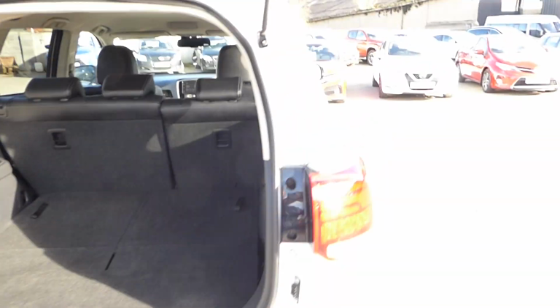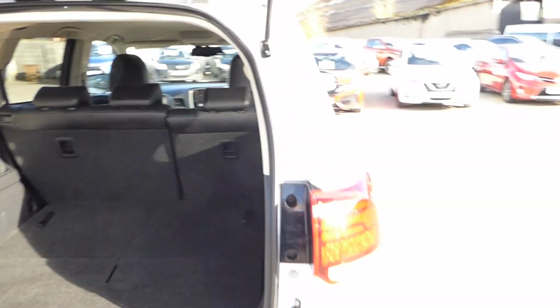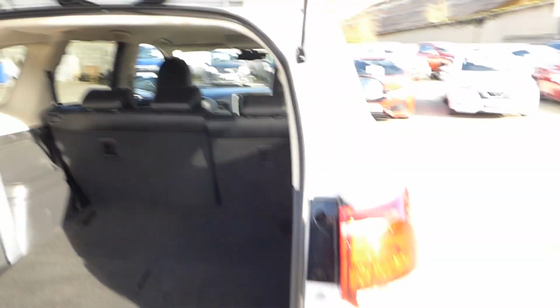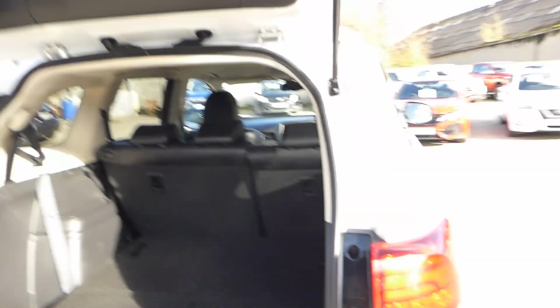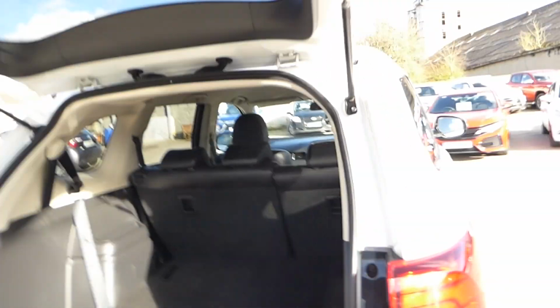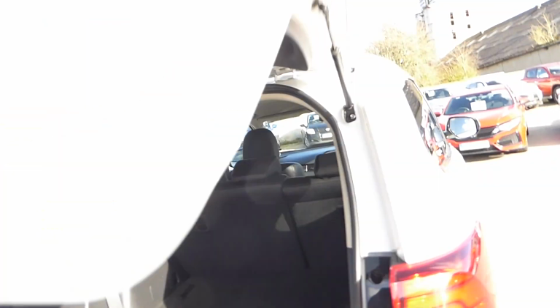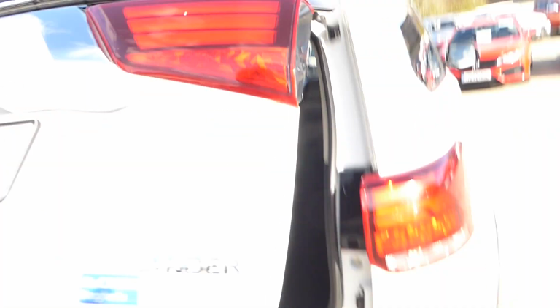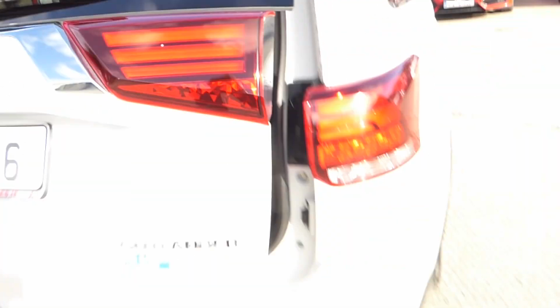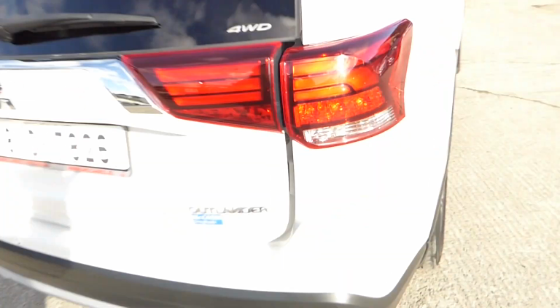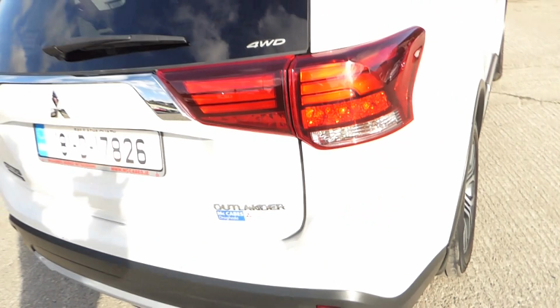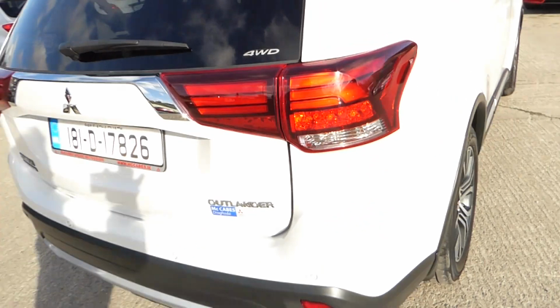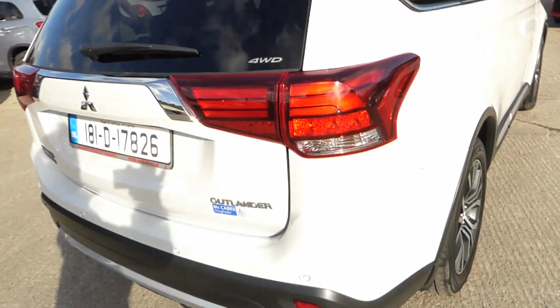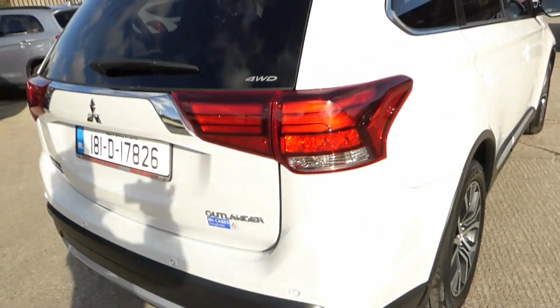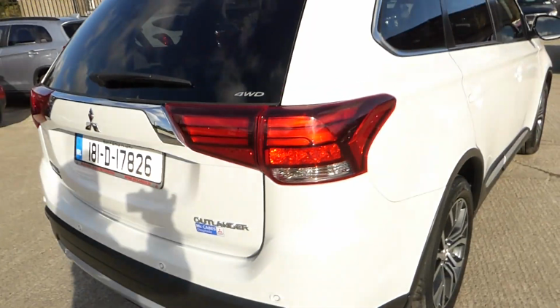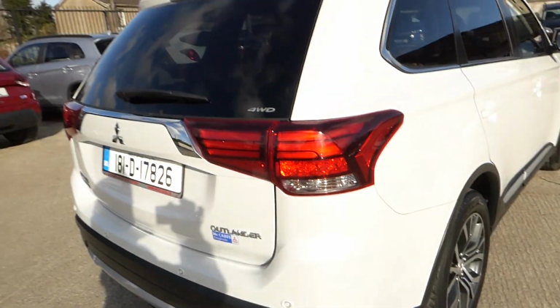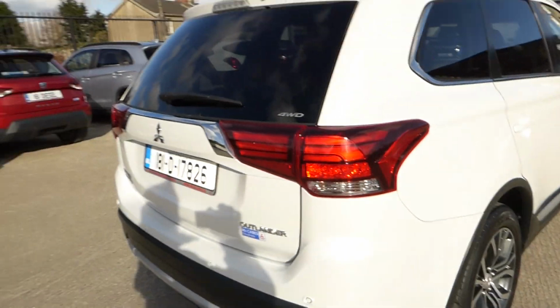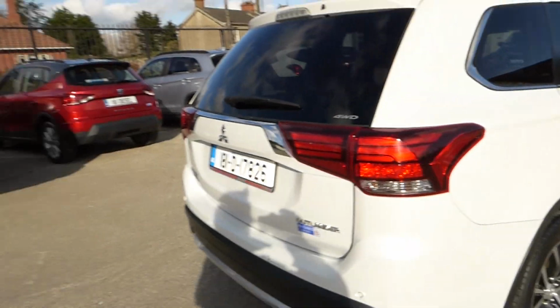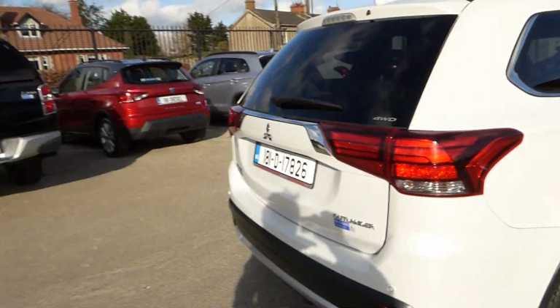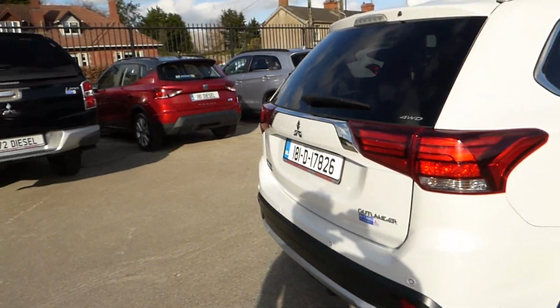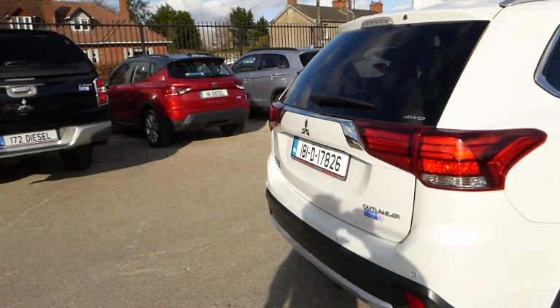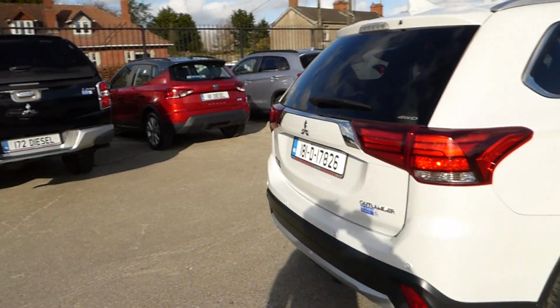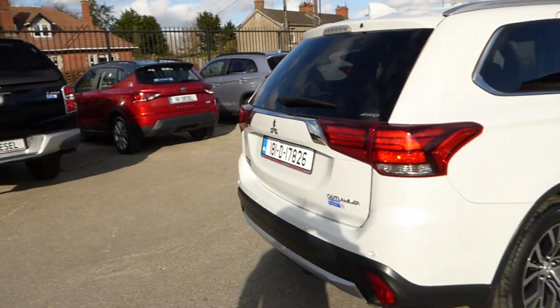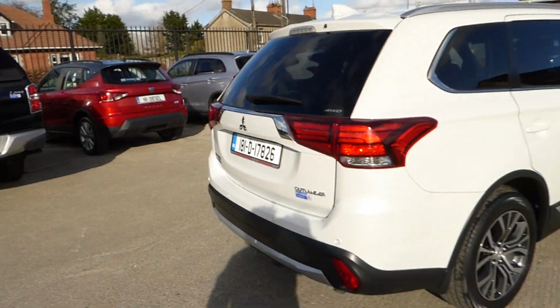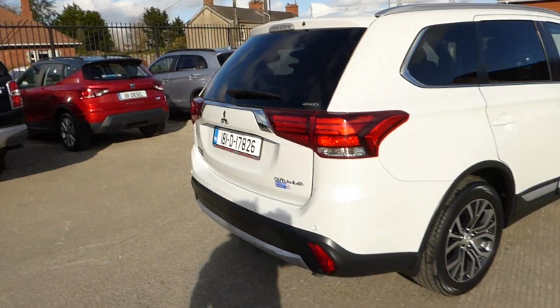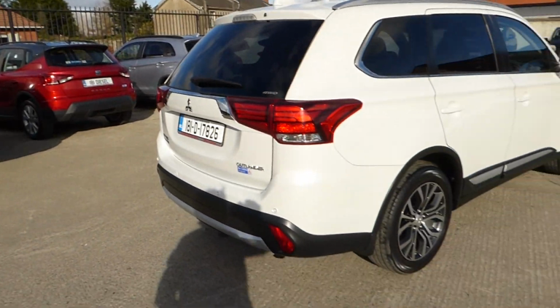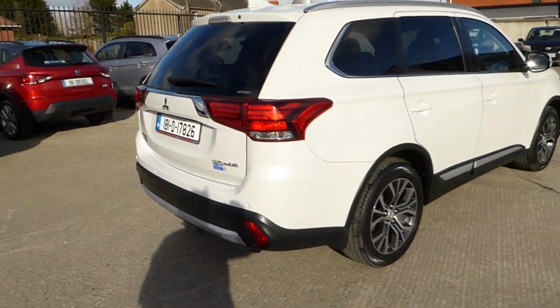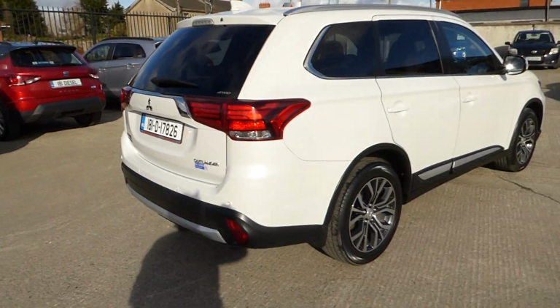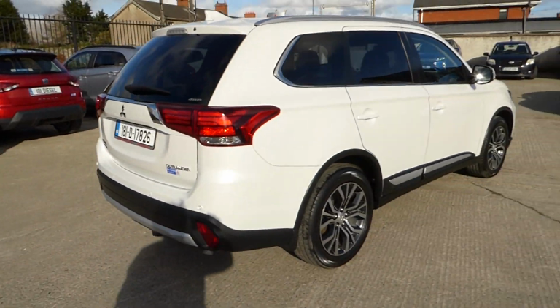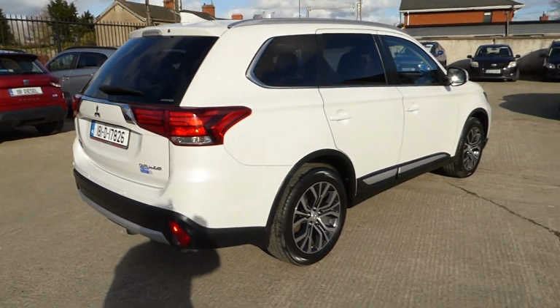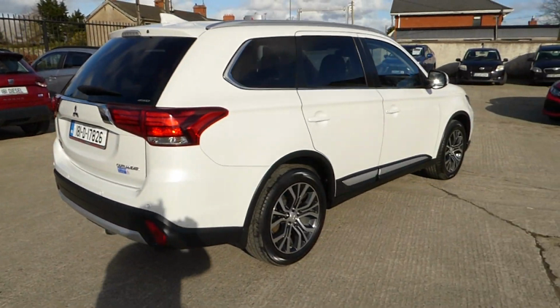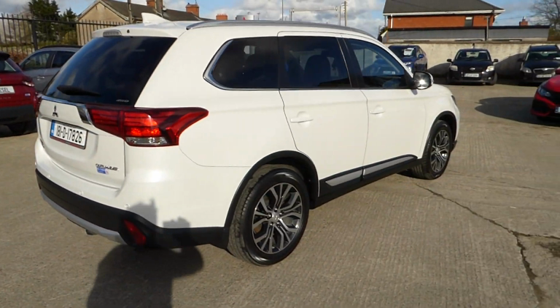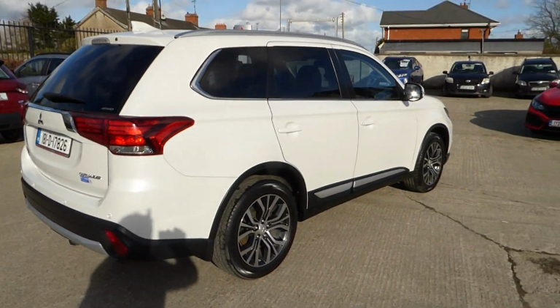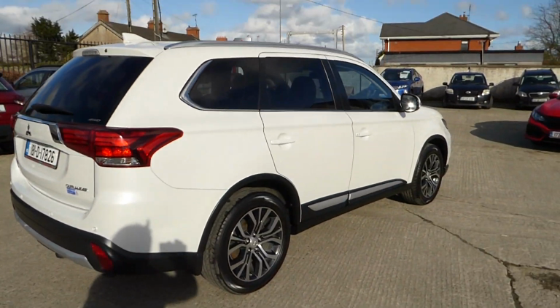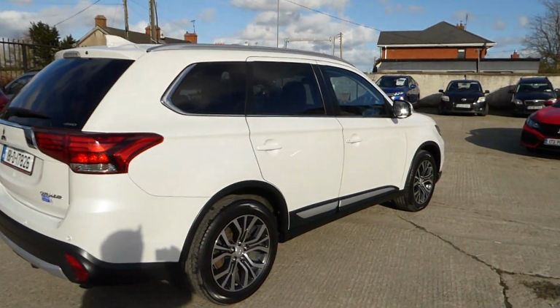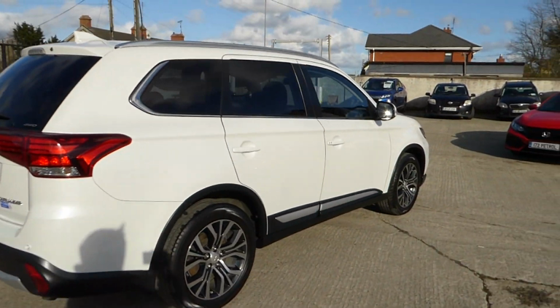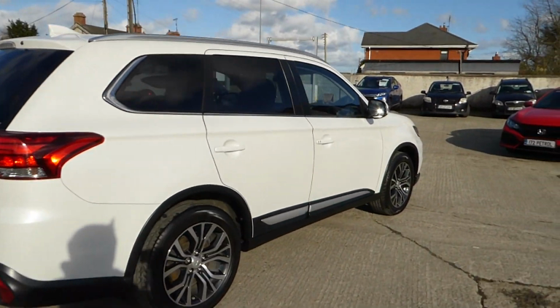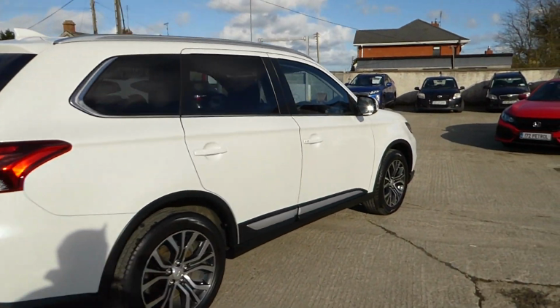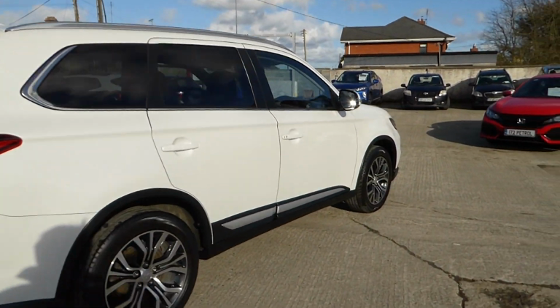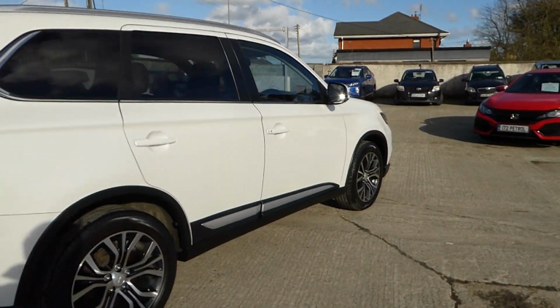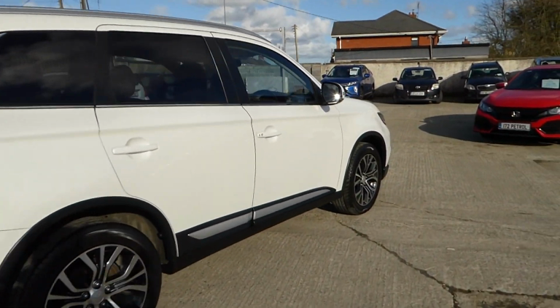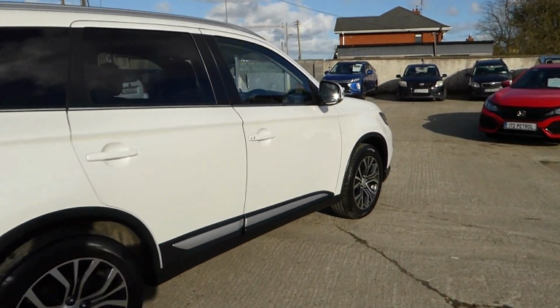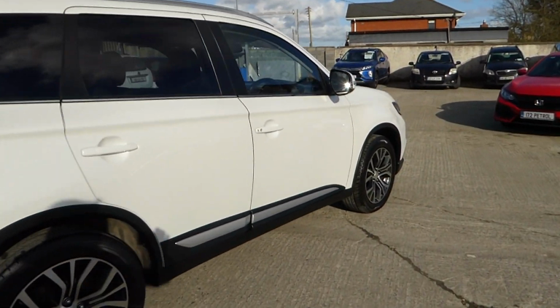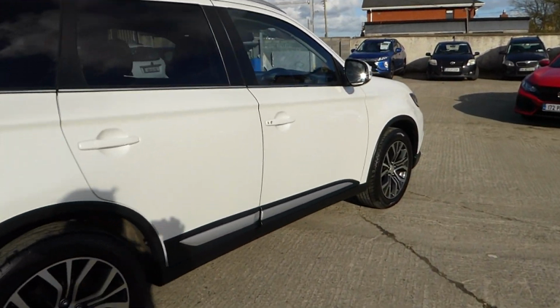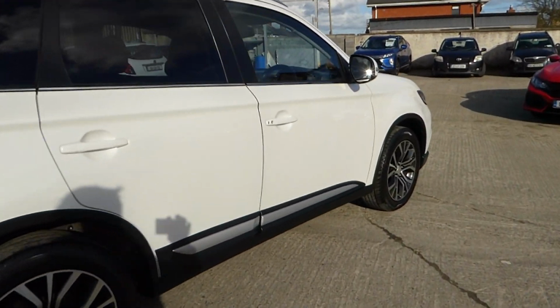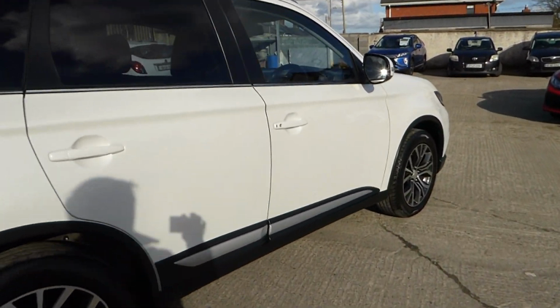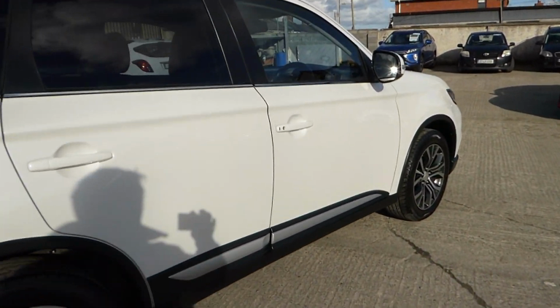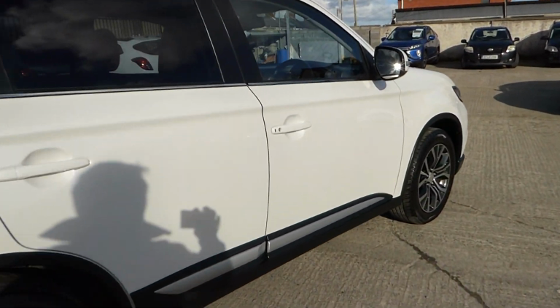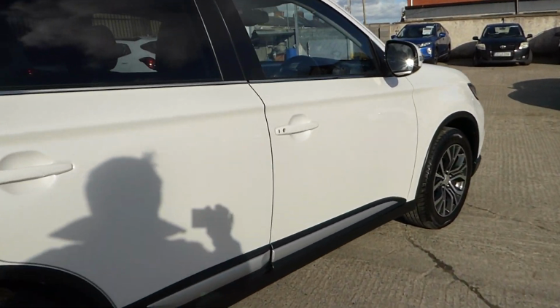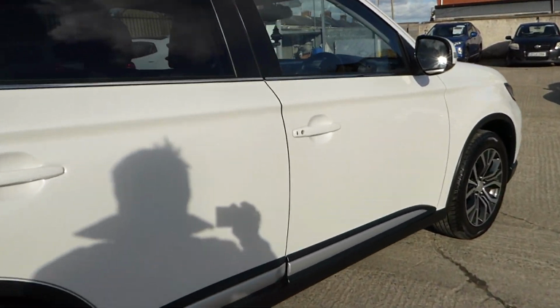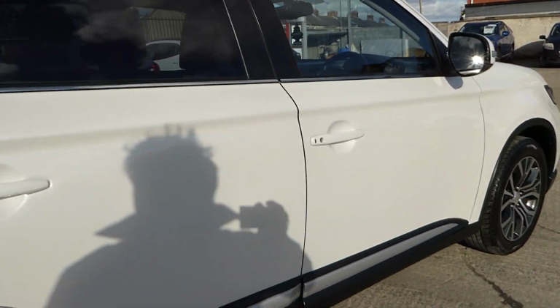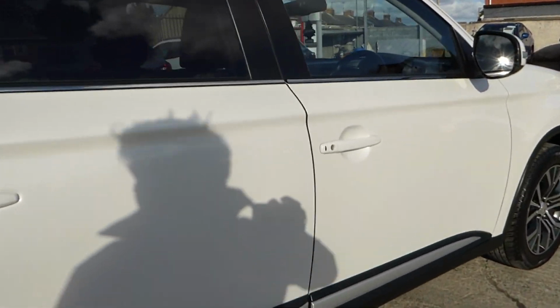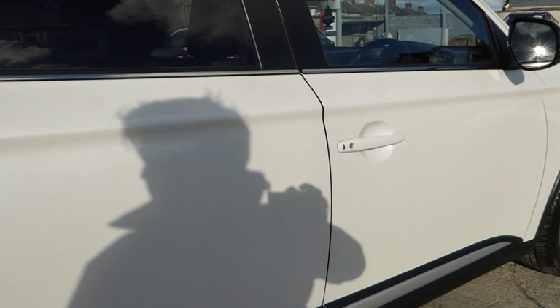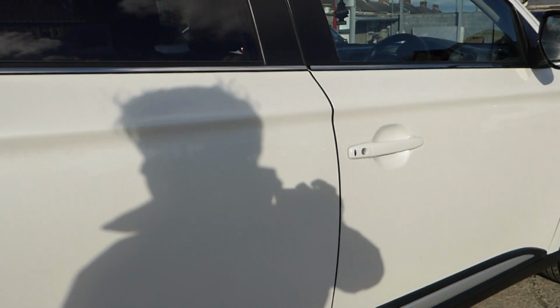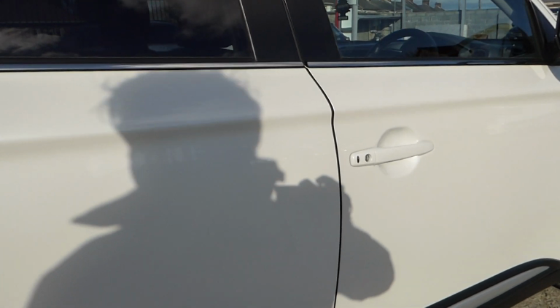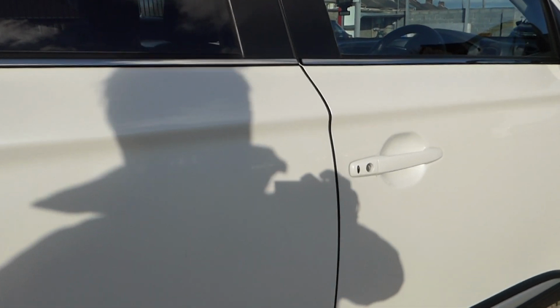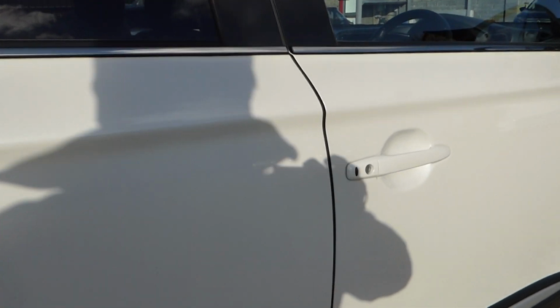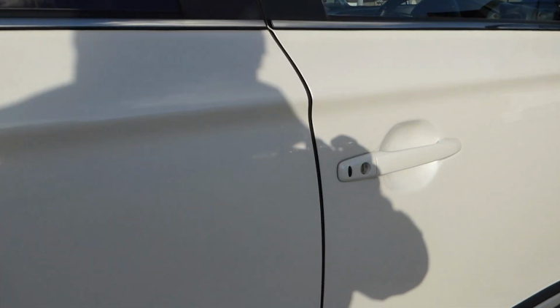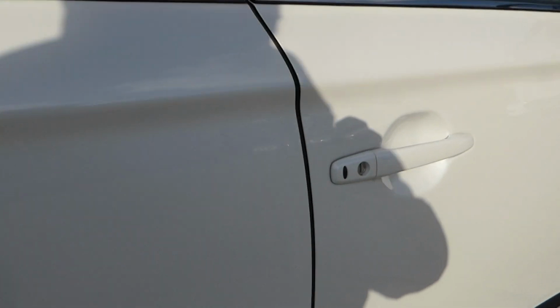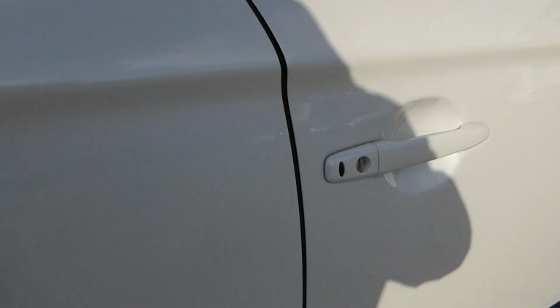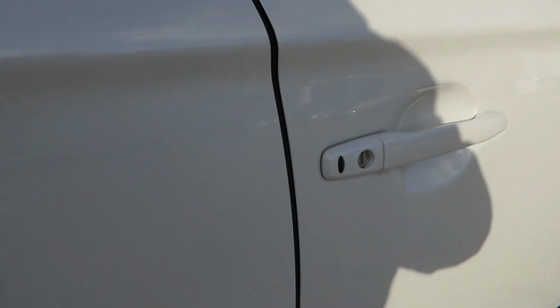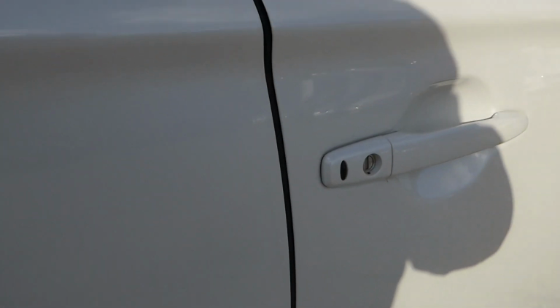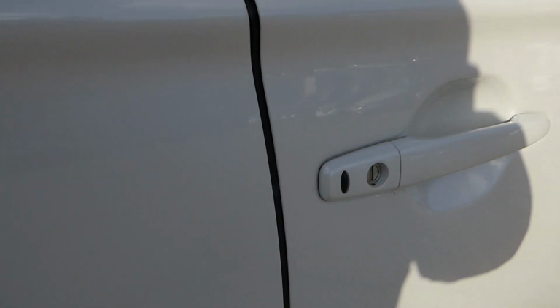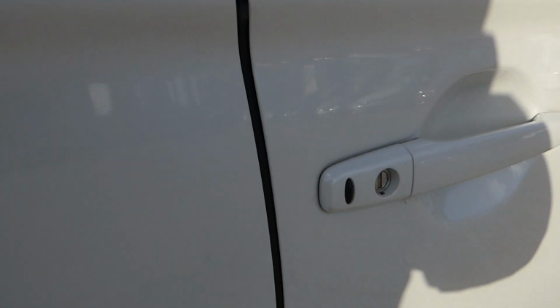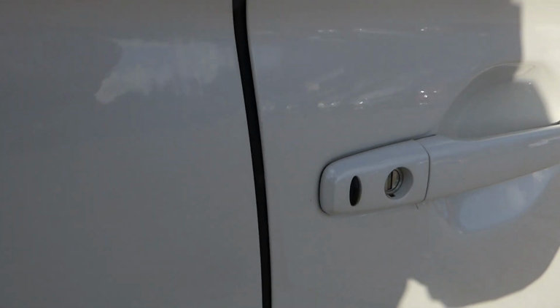One owner car from new, comes with a full service history from ourselves. As I say, the car has...